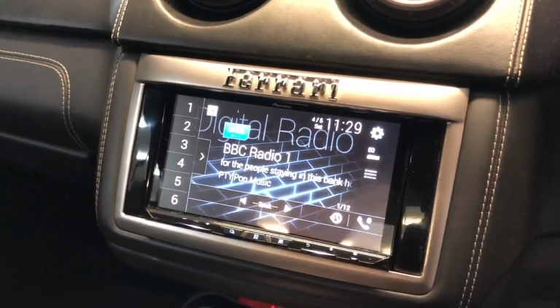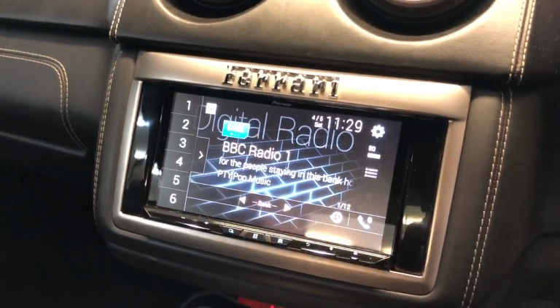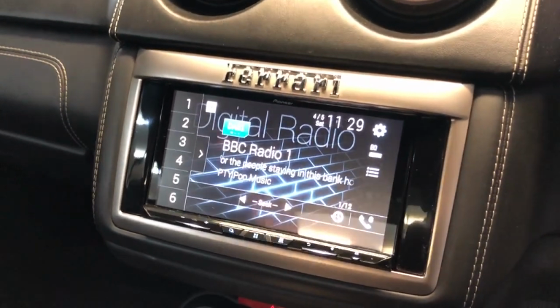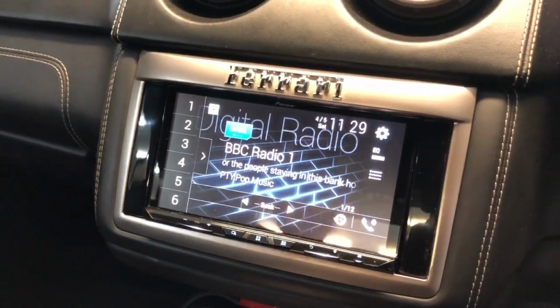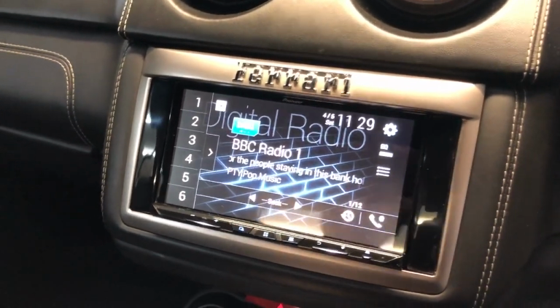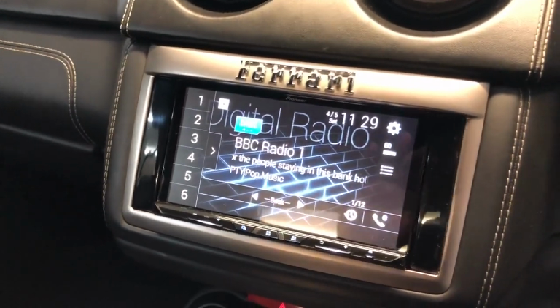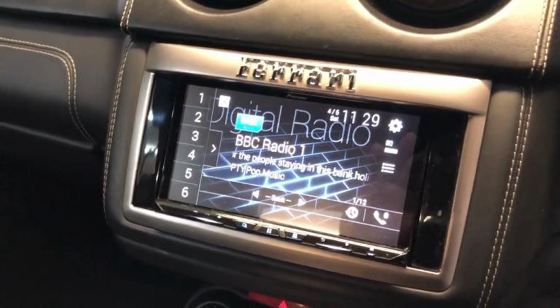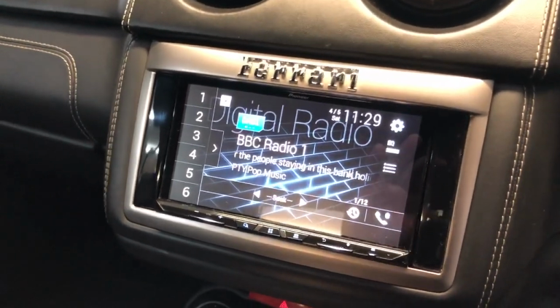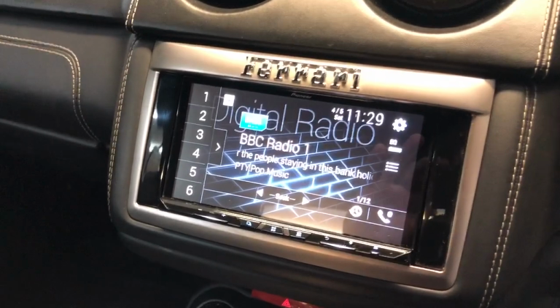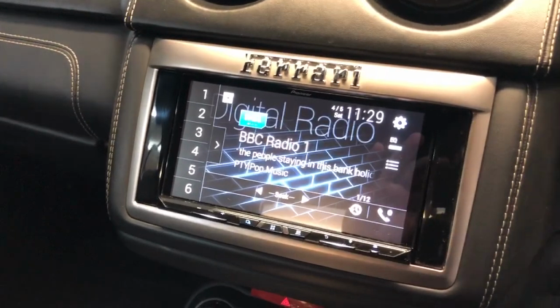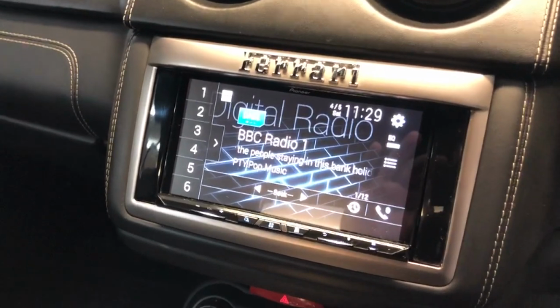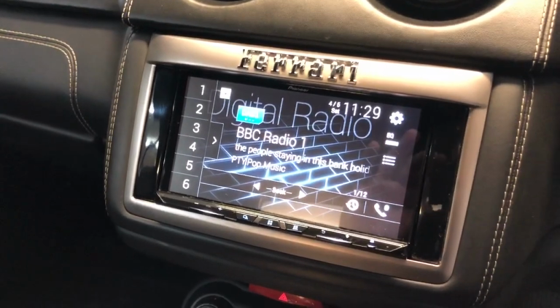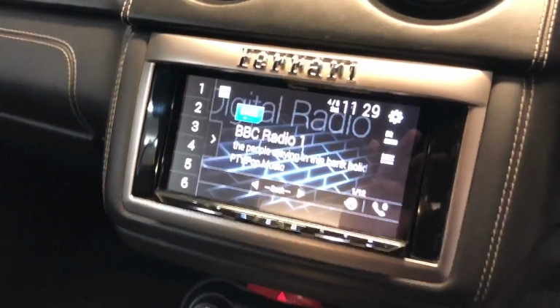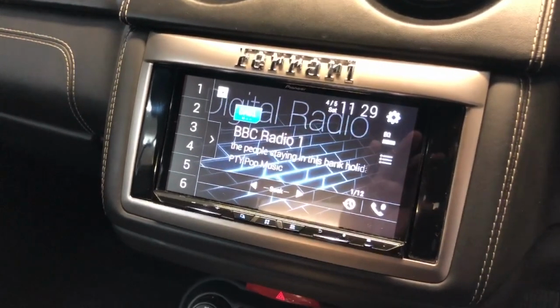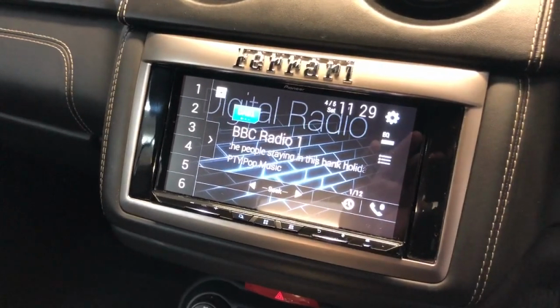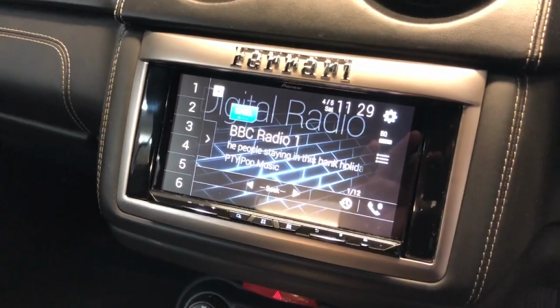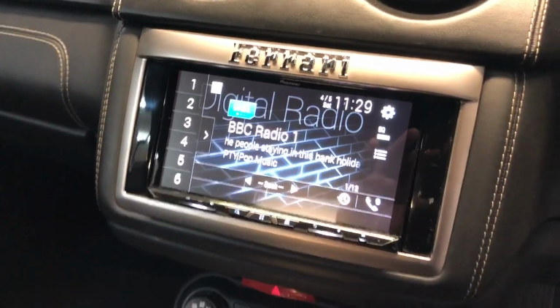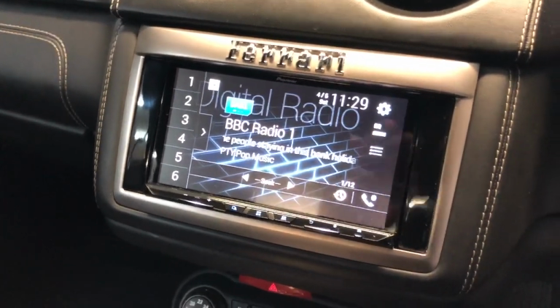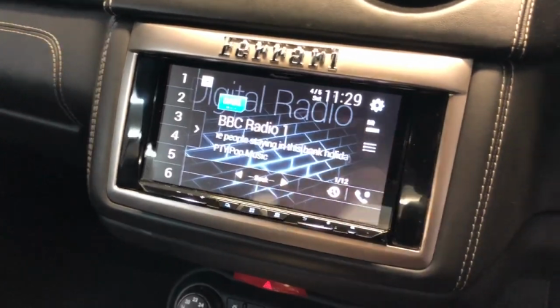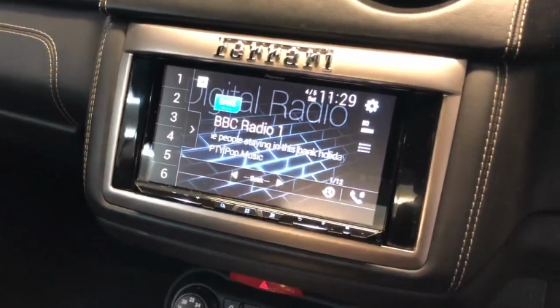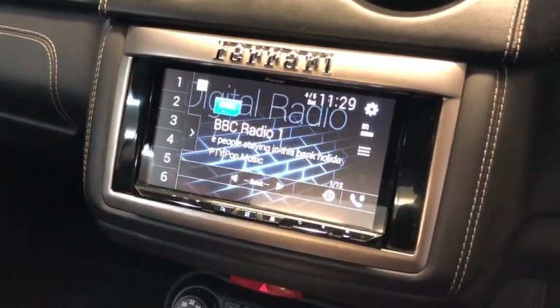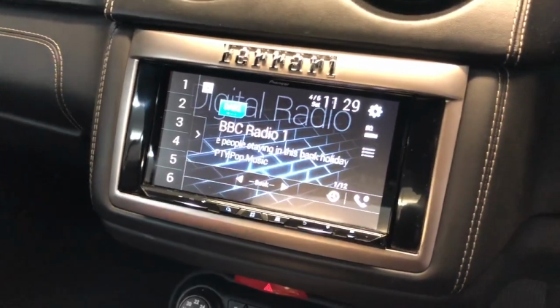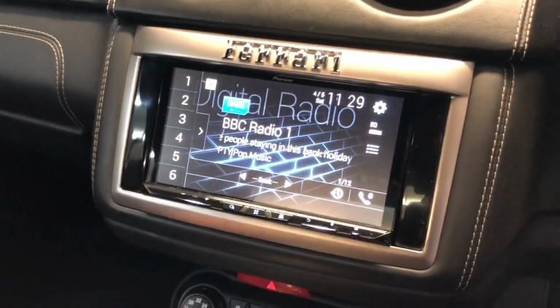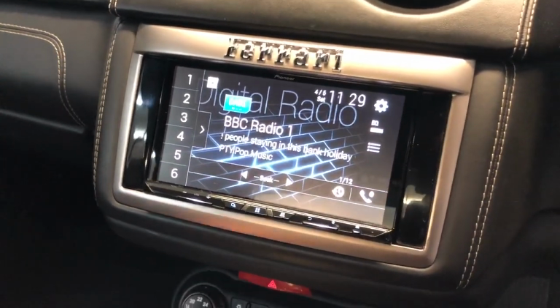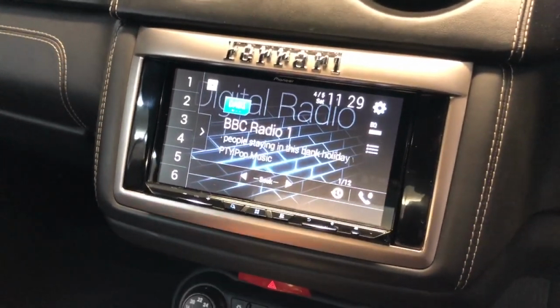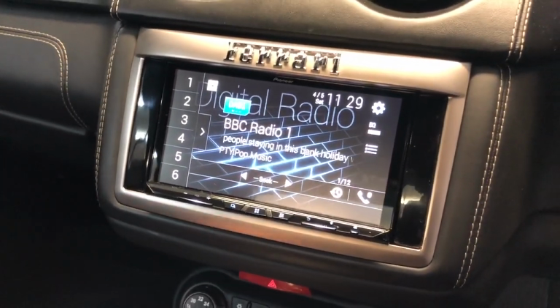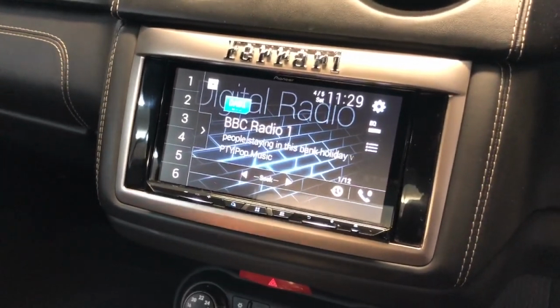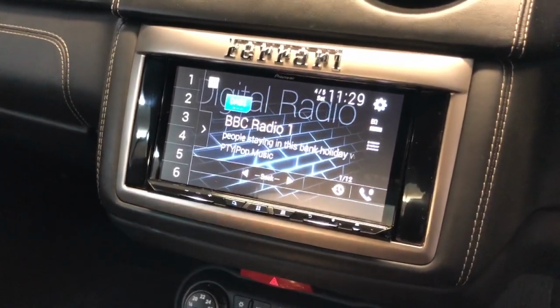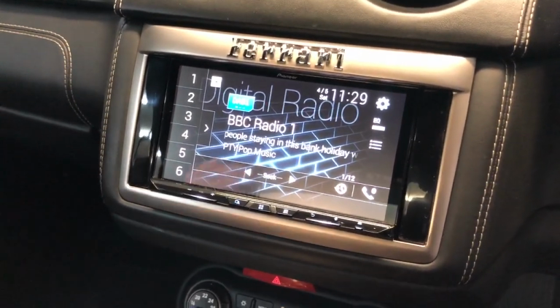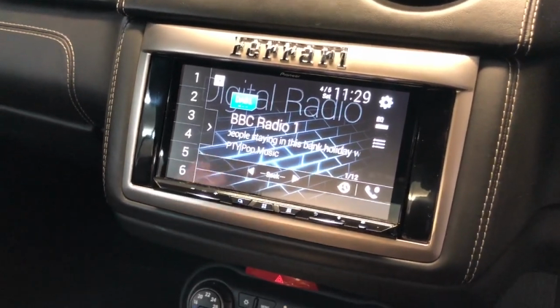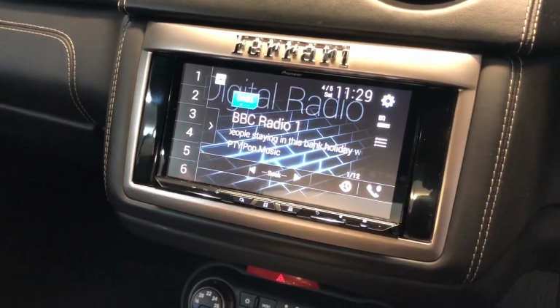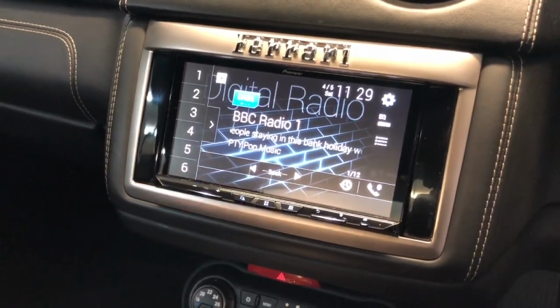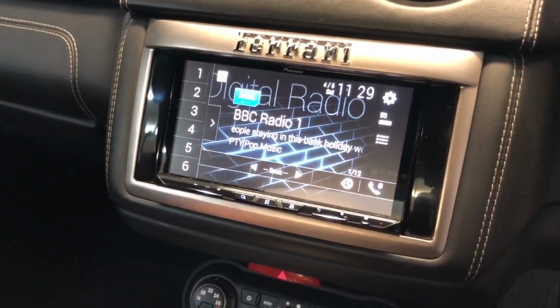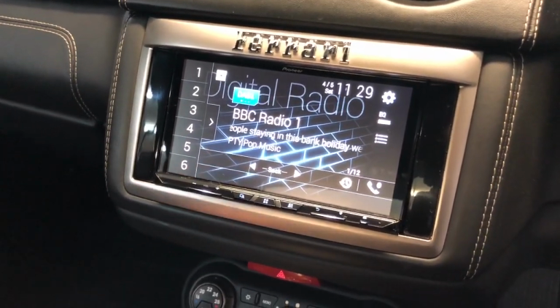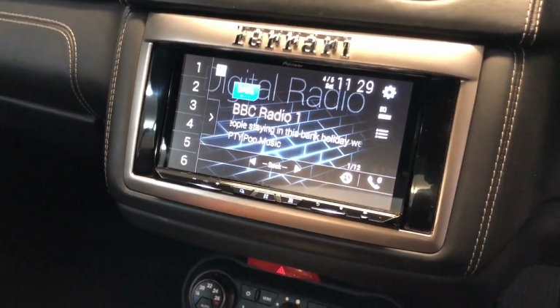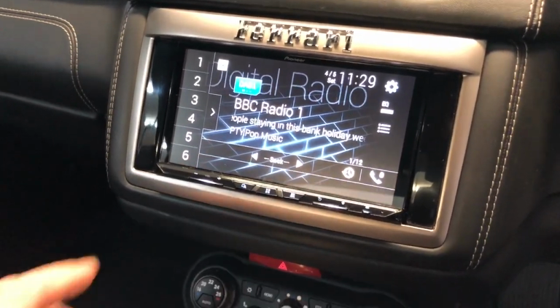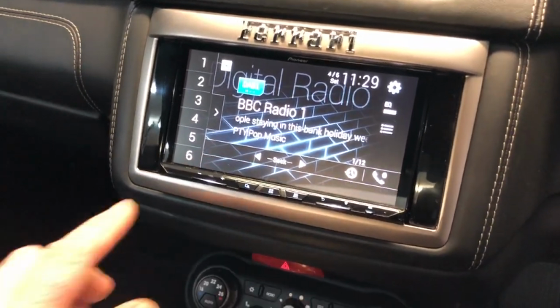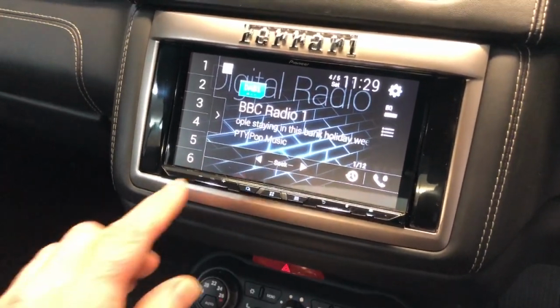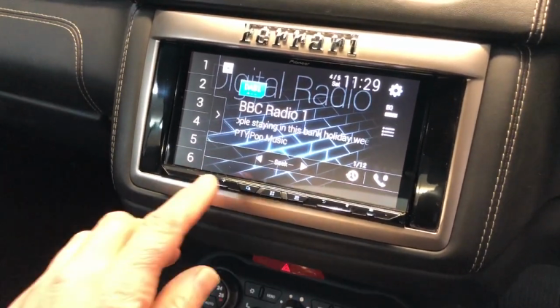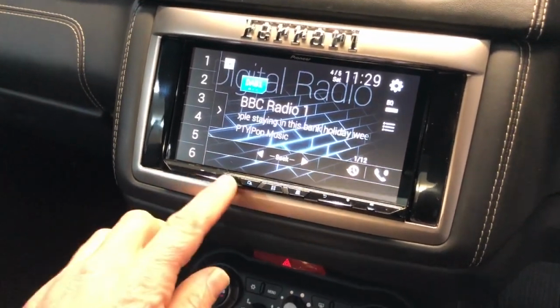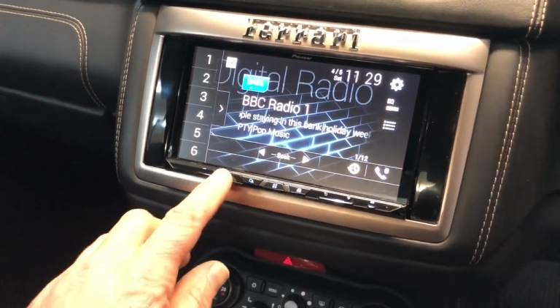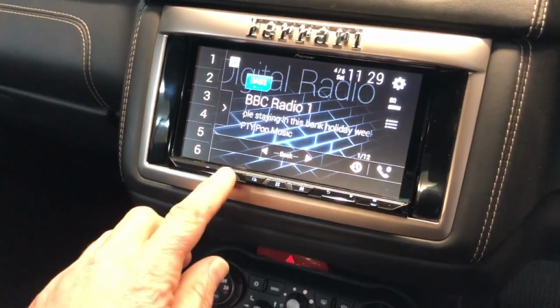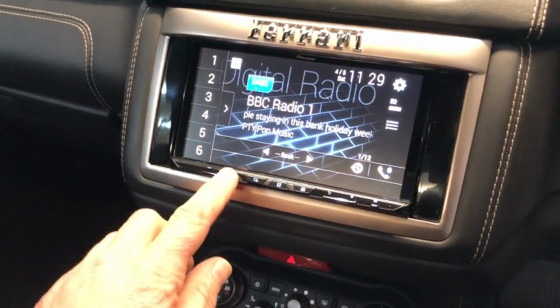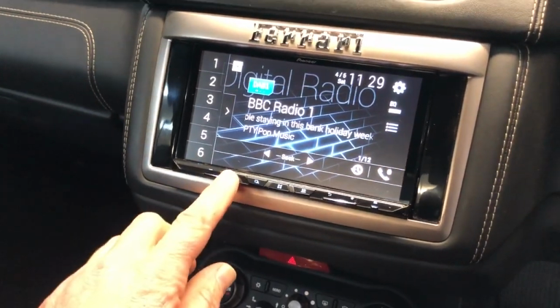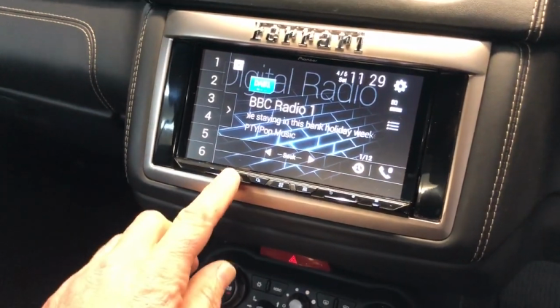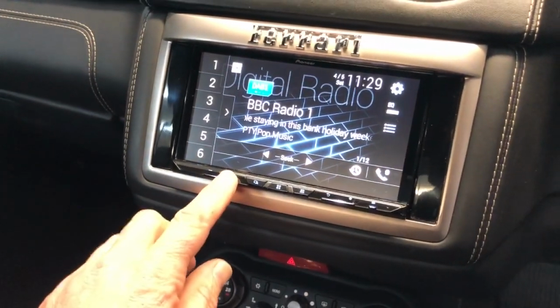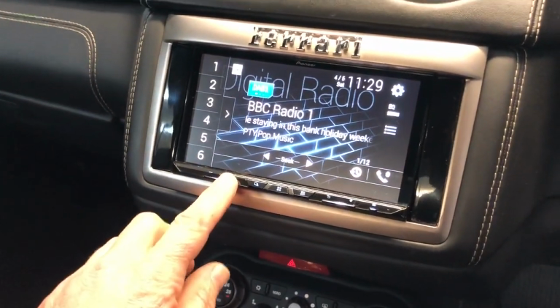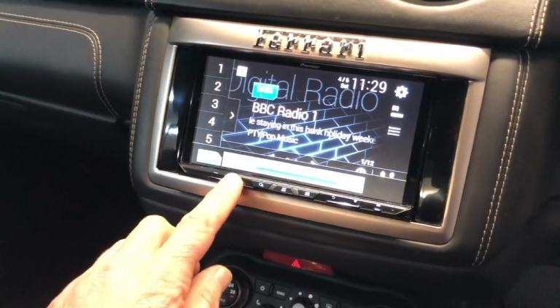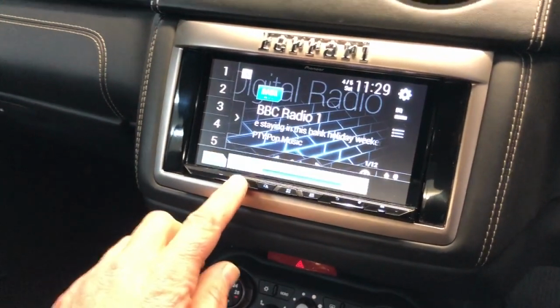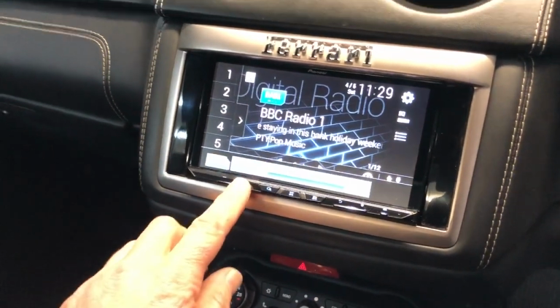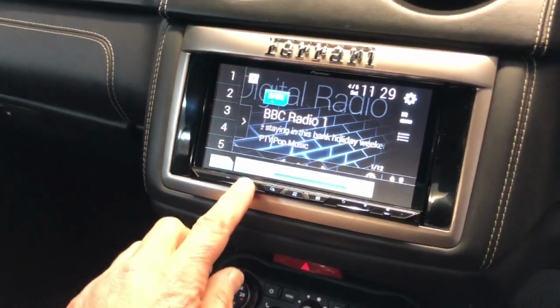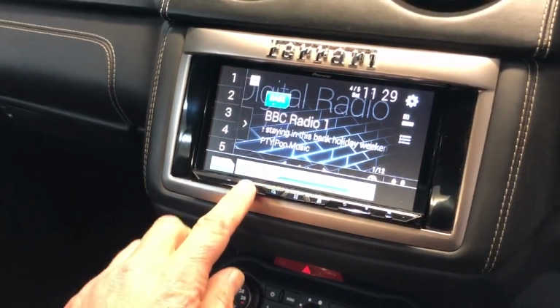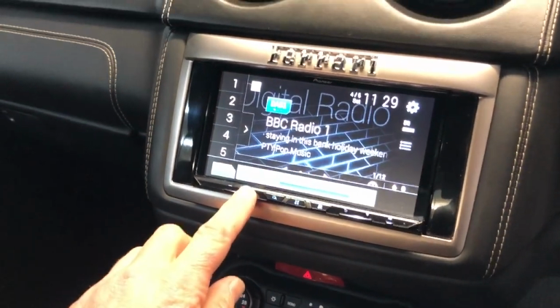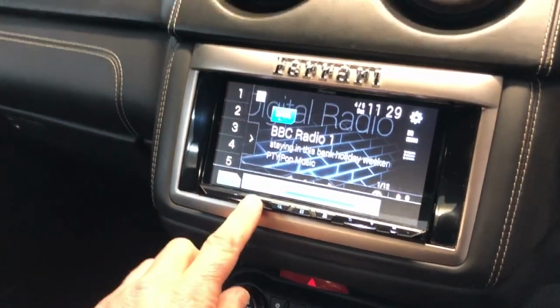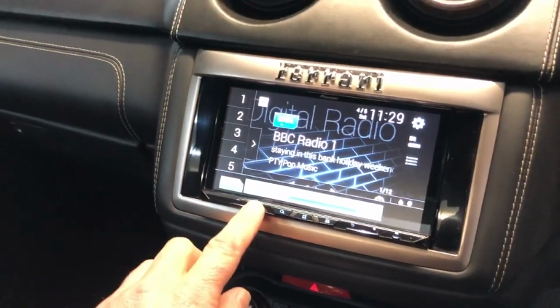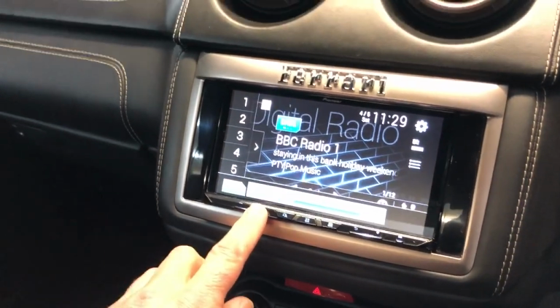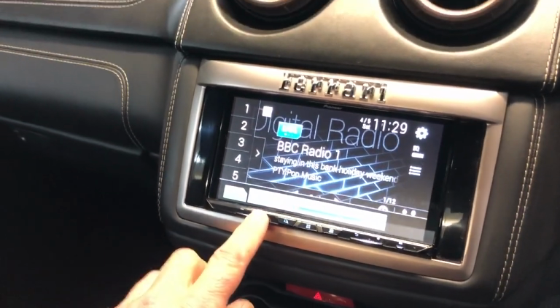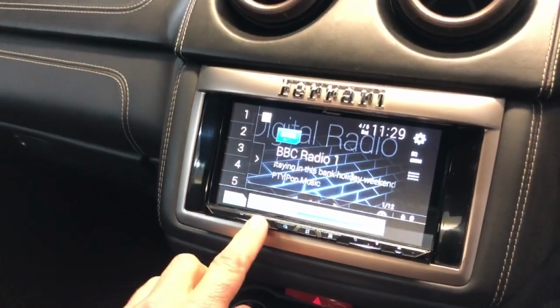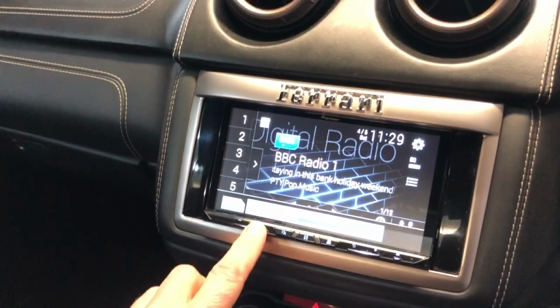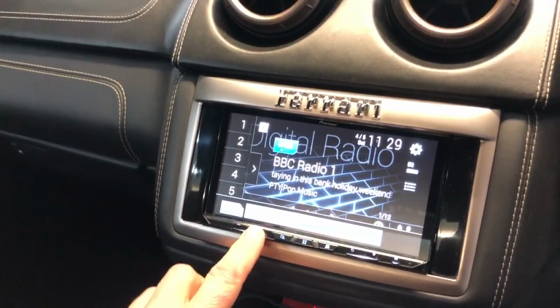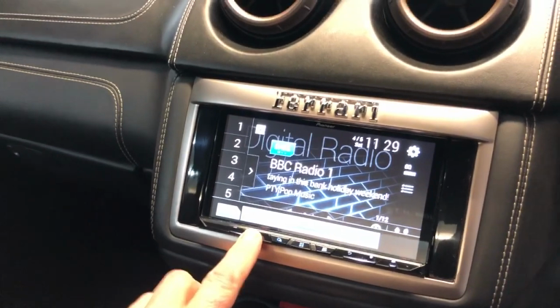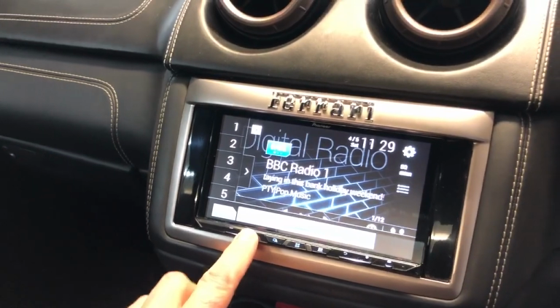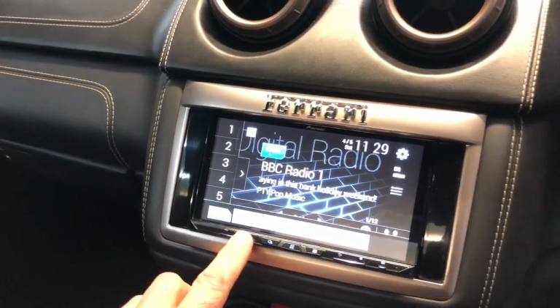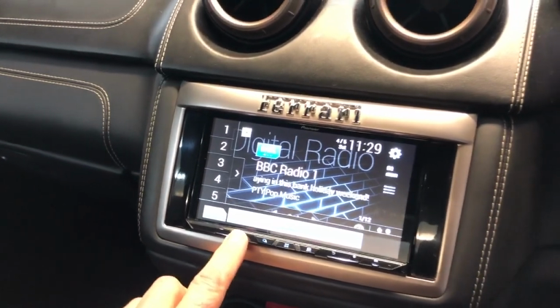We've got Apple CarPlay, Android Auto, and DAB Radio. The sound quality is just incredible and the bass is incredible.